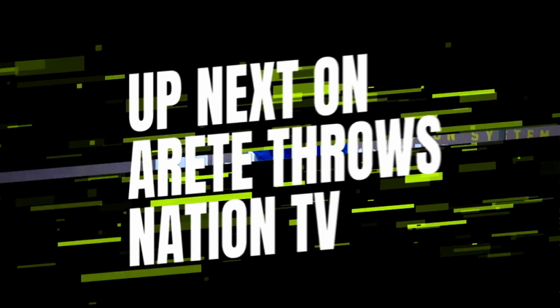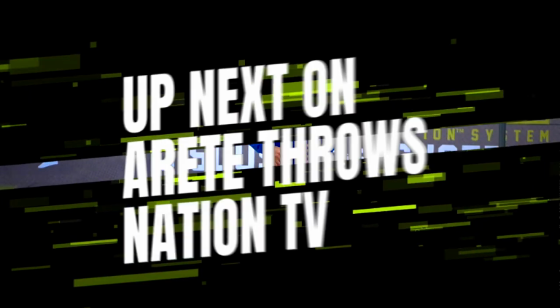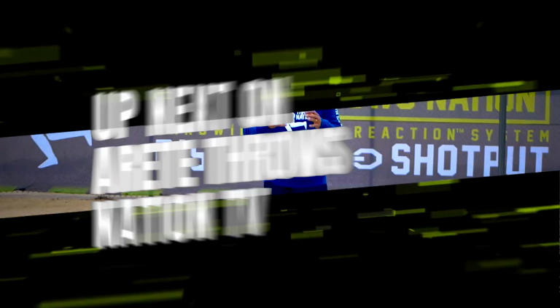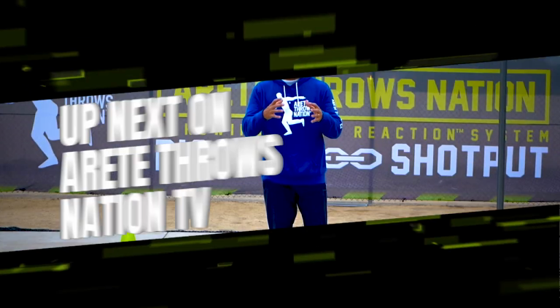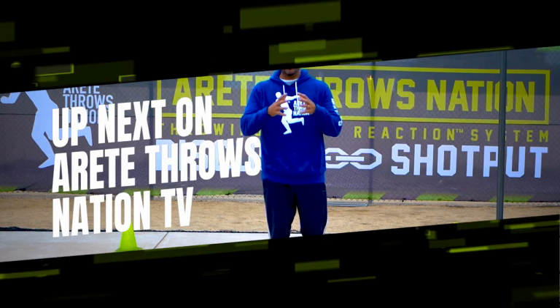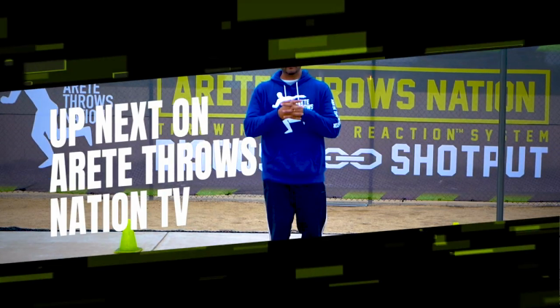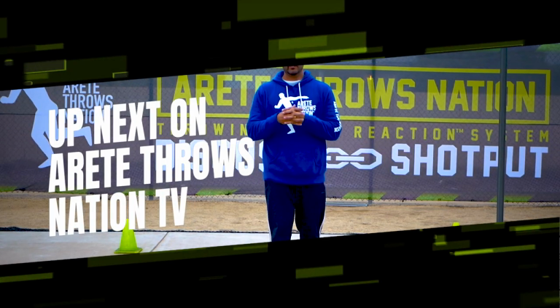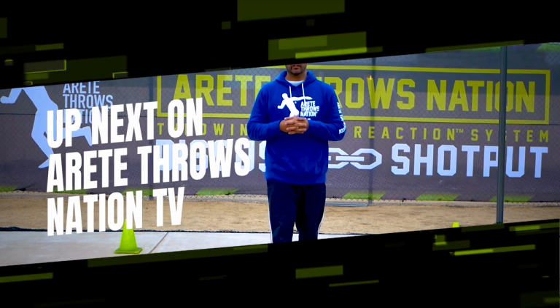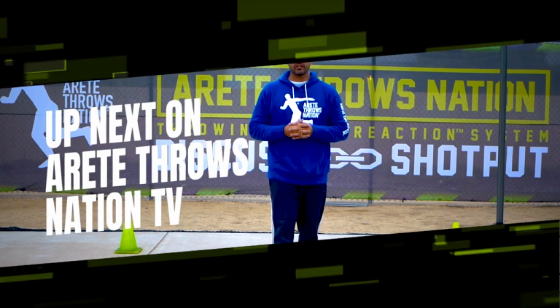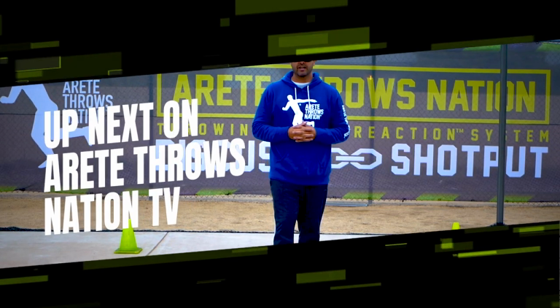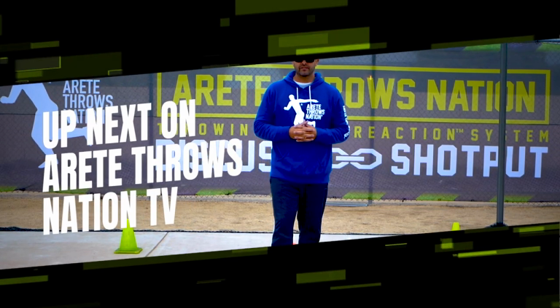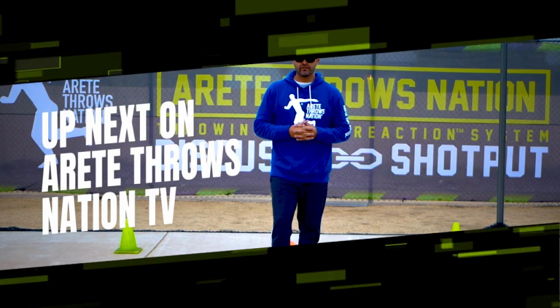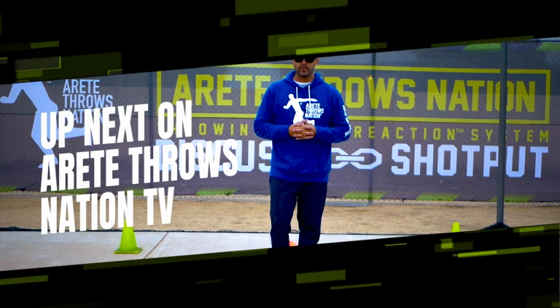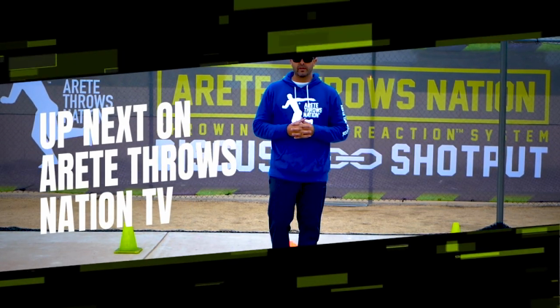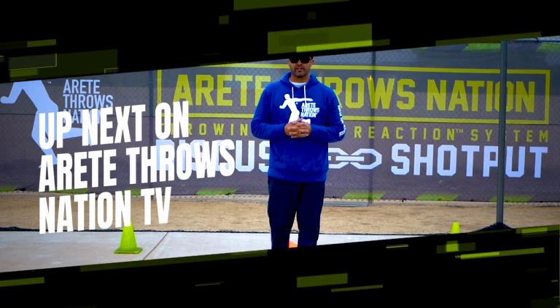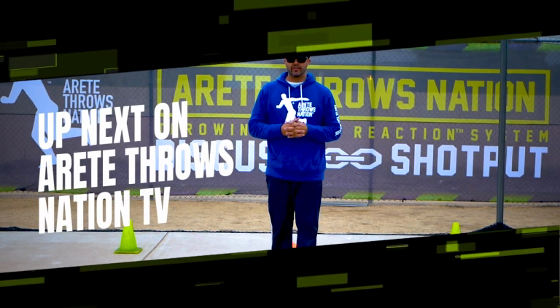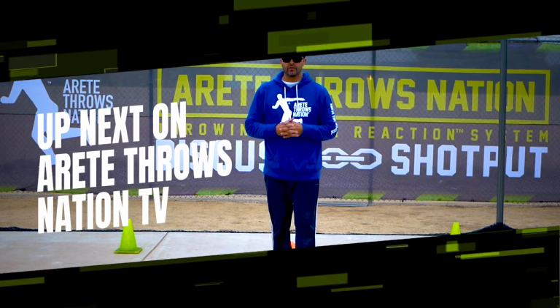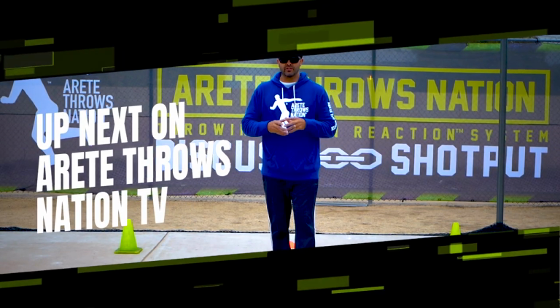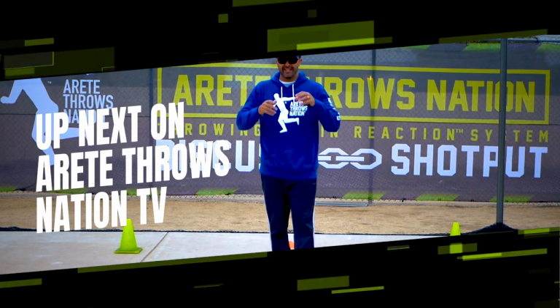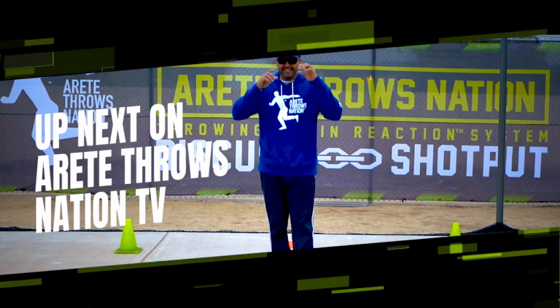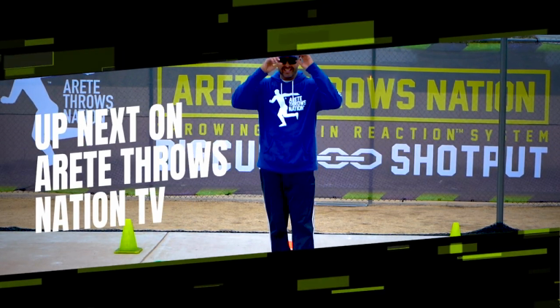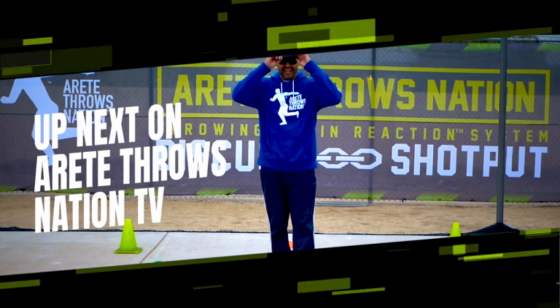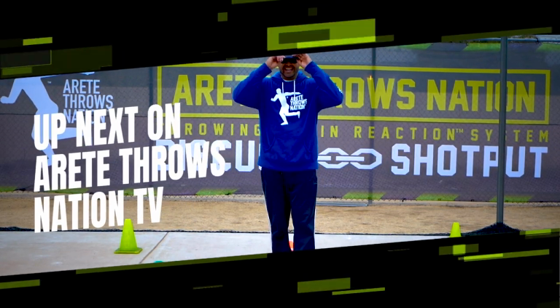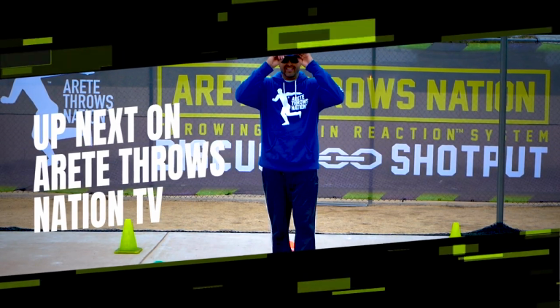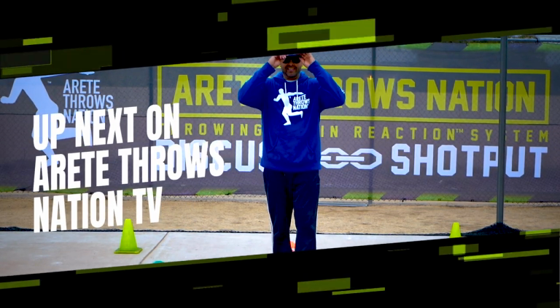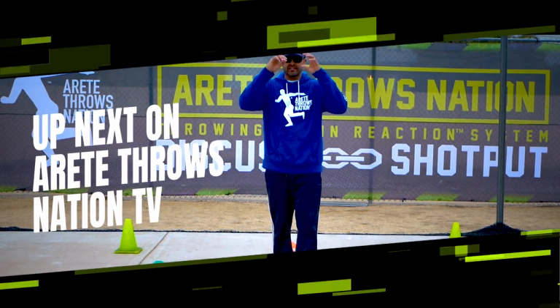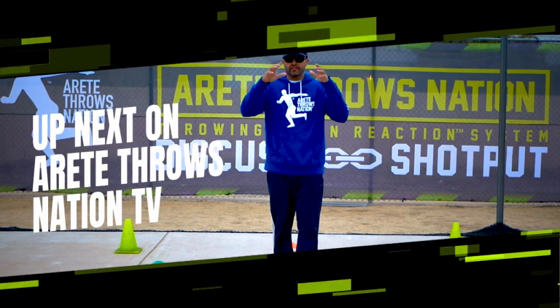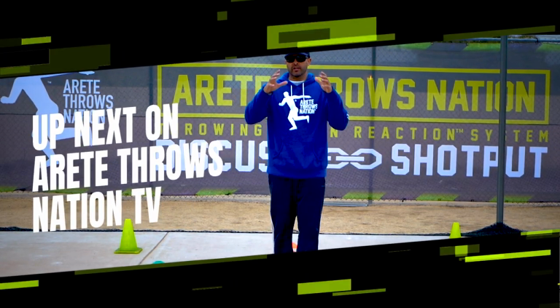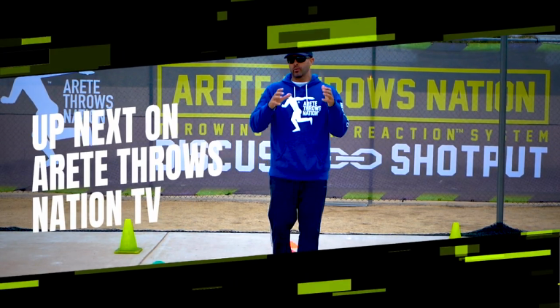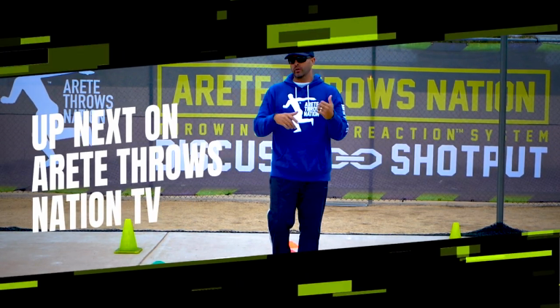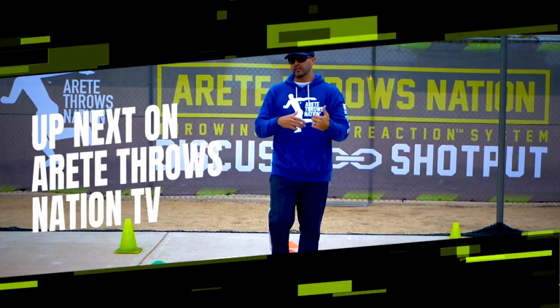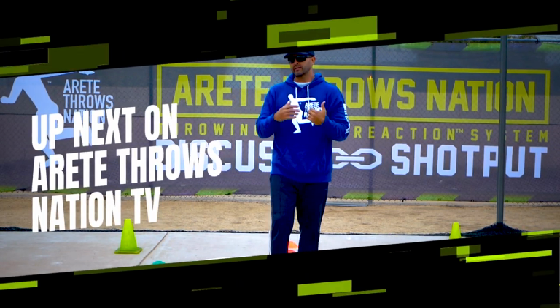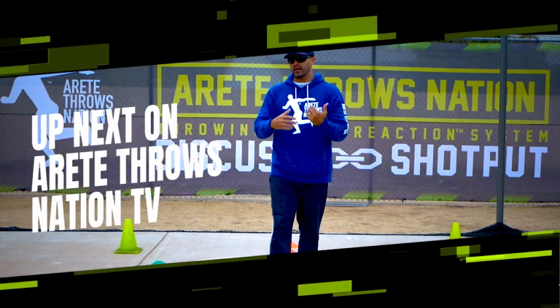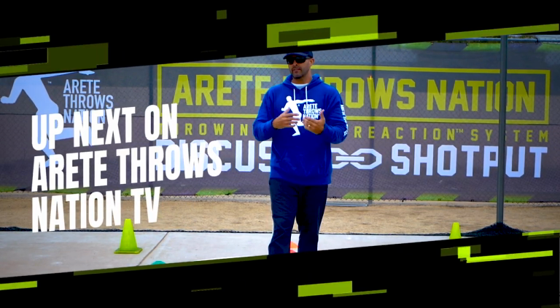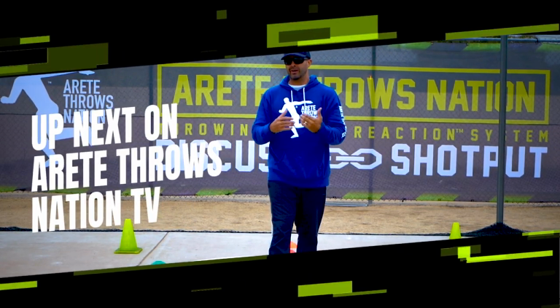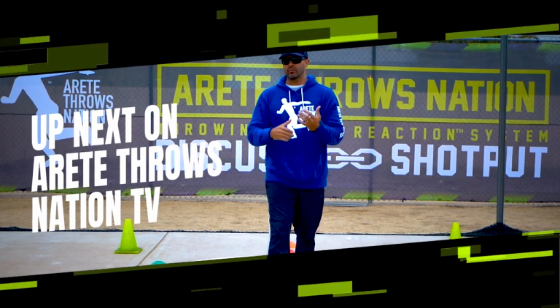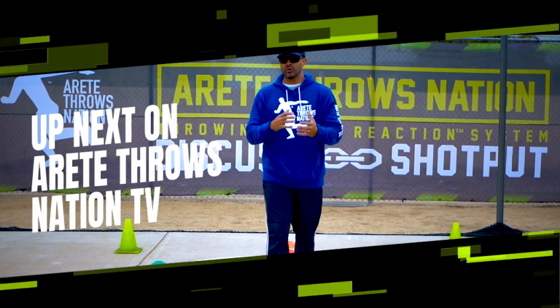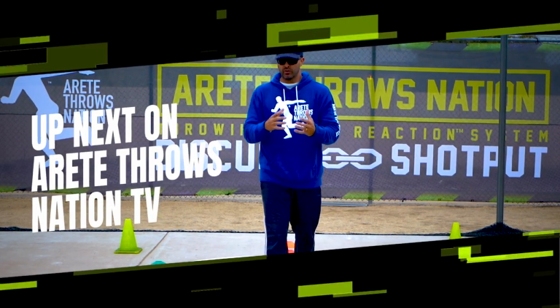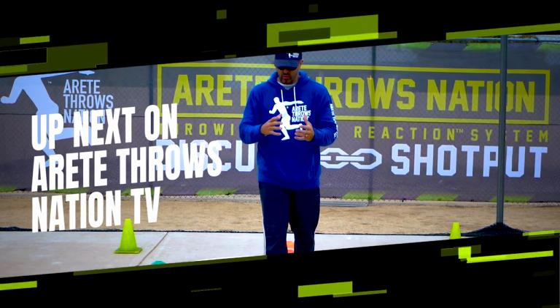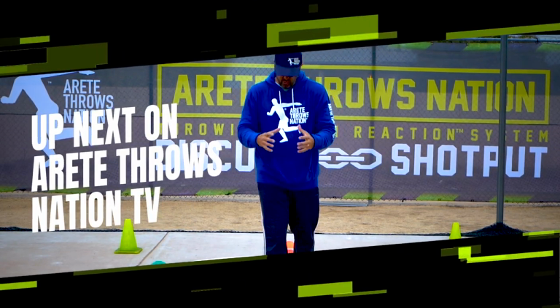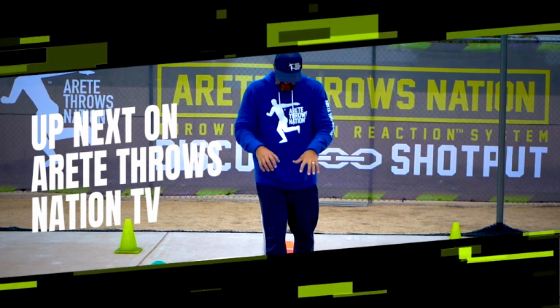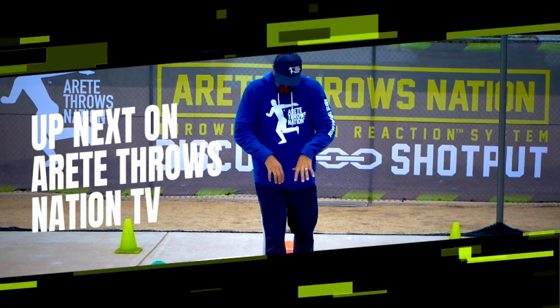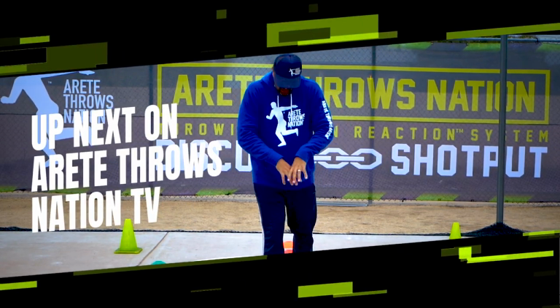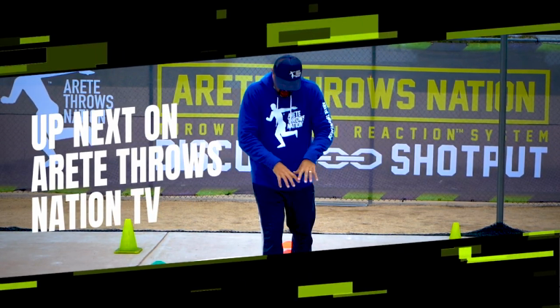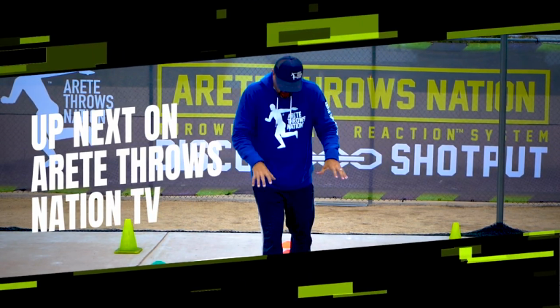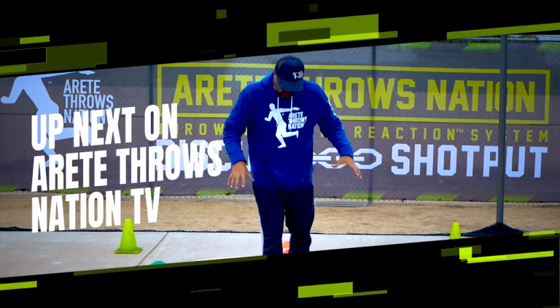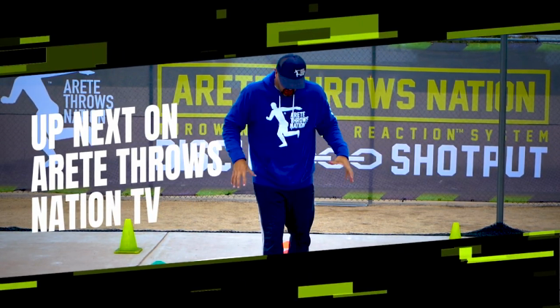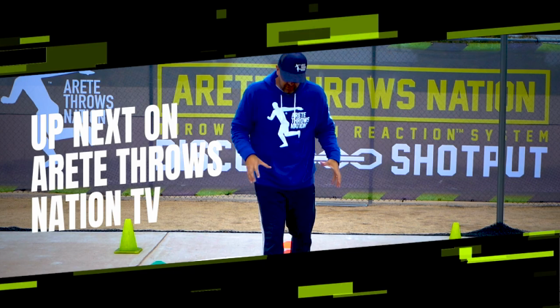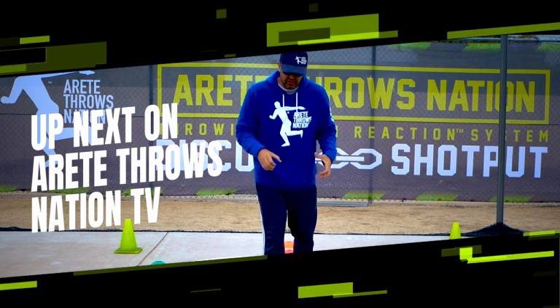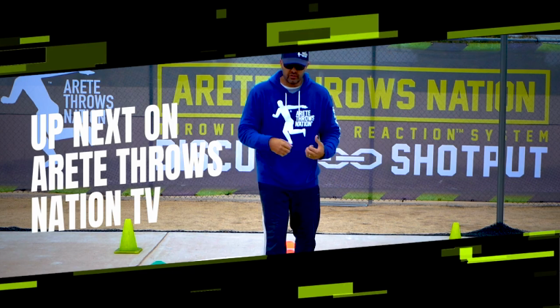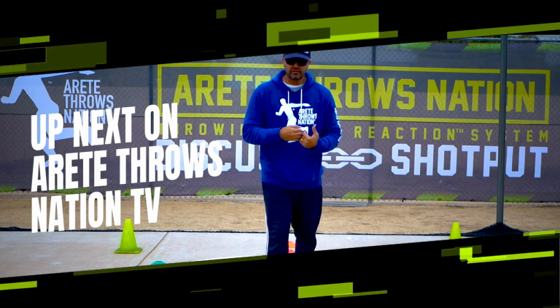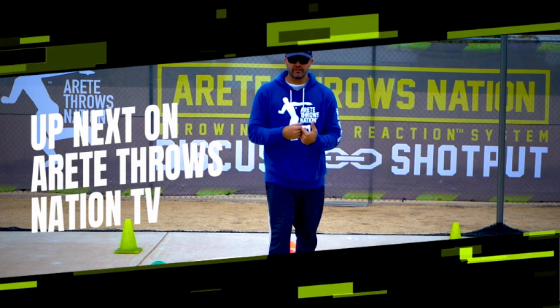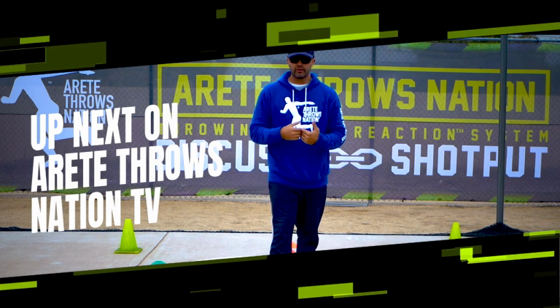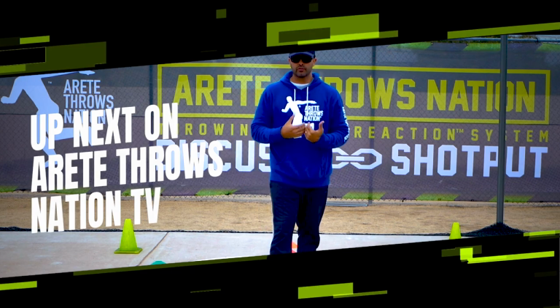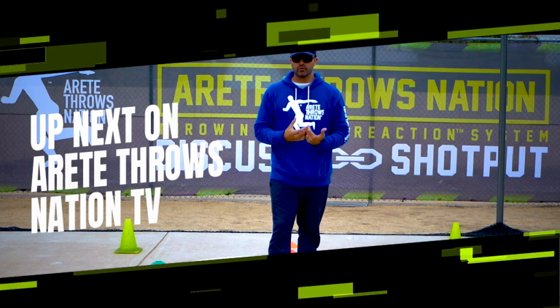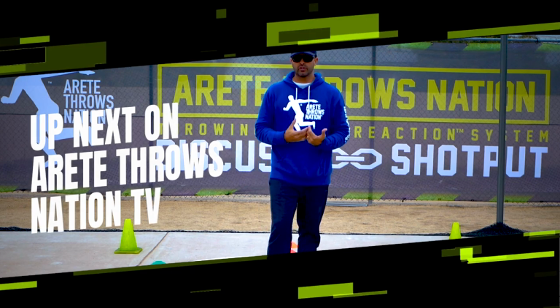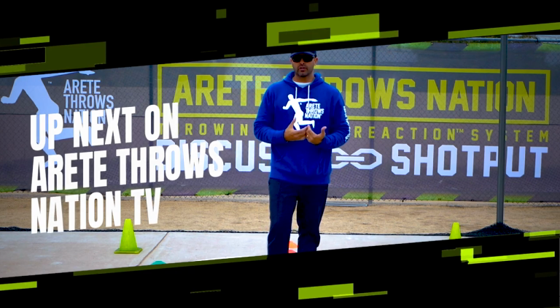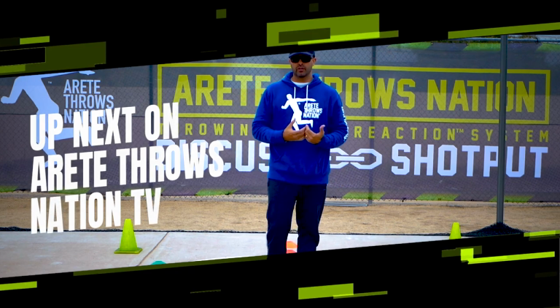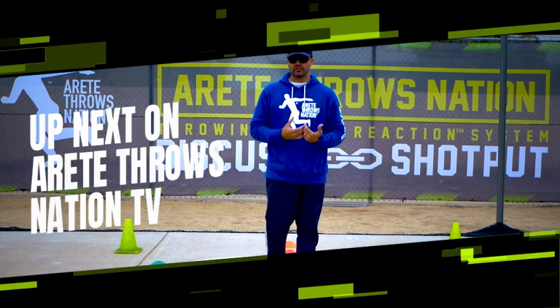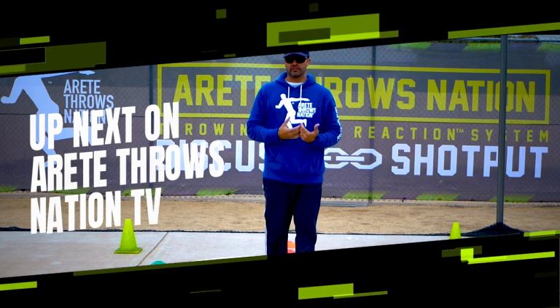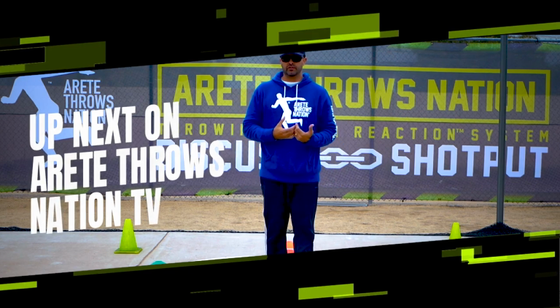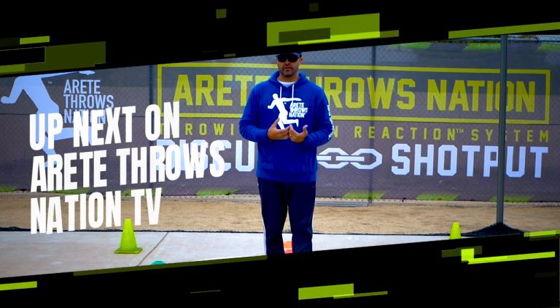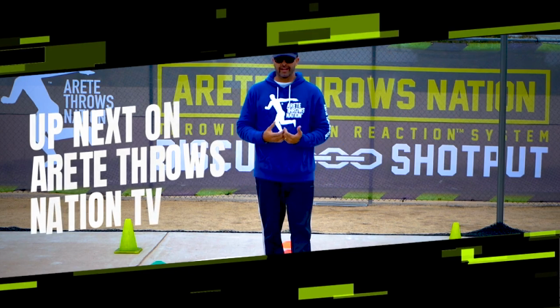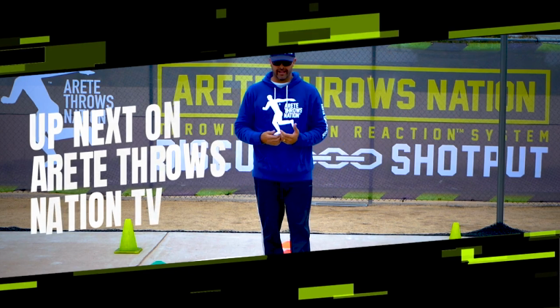Hey everybody, it's Eric Johnson from AirTay Throws Nation. In this video we're going to talk about the use of our drill cones for training.